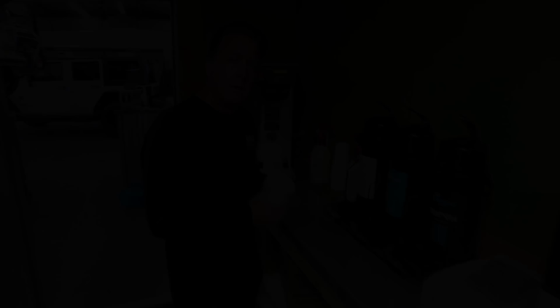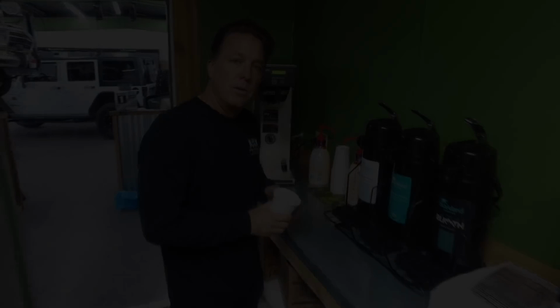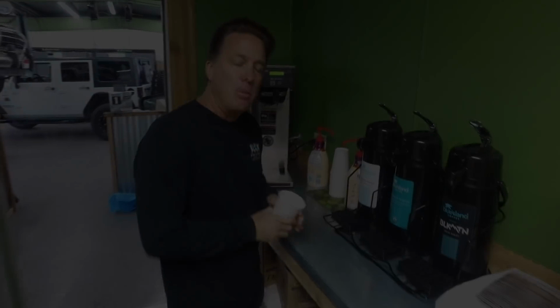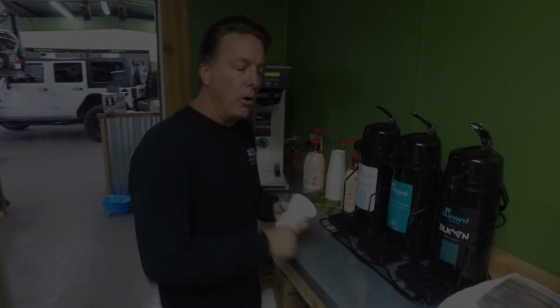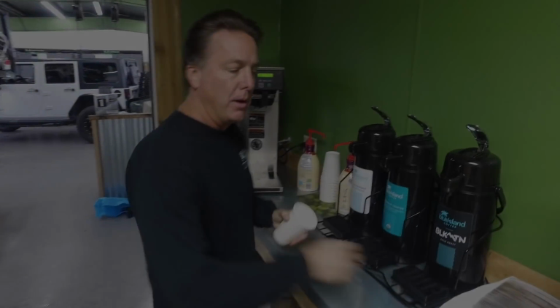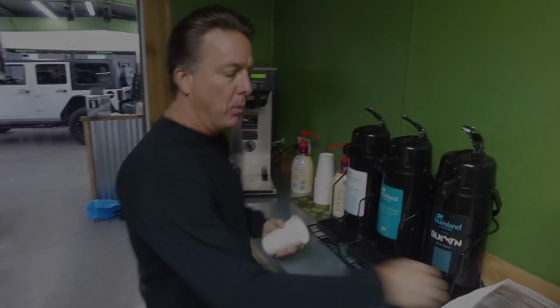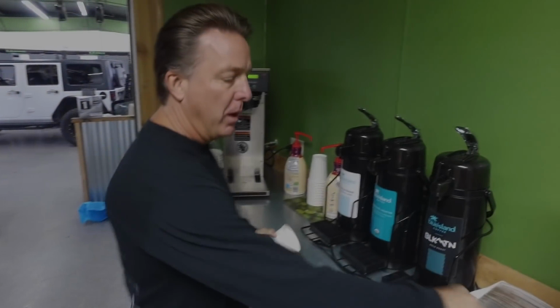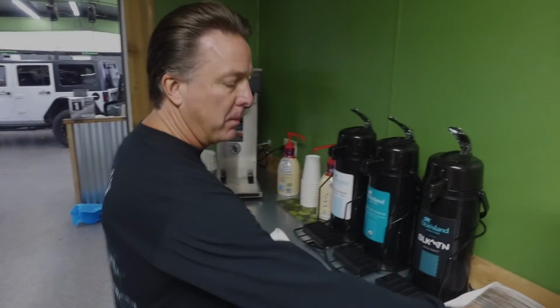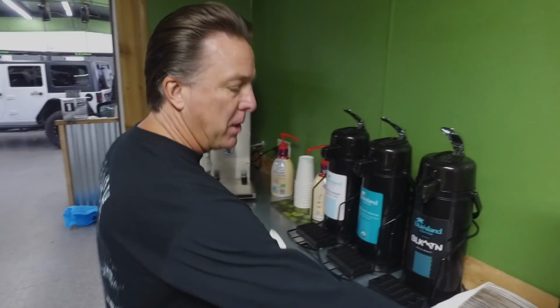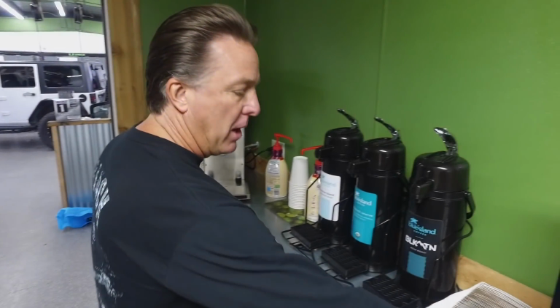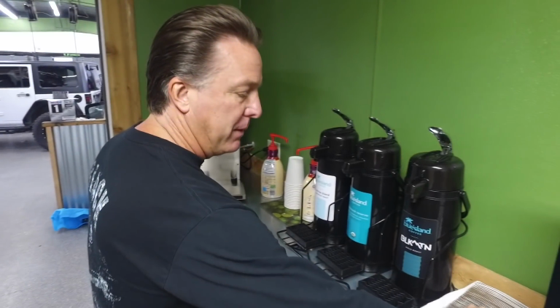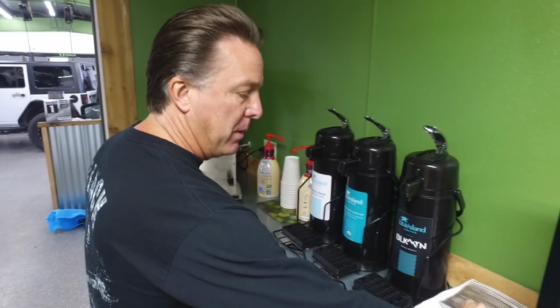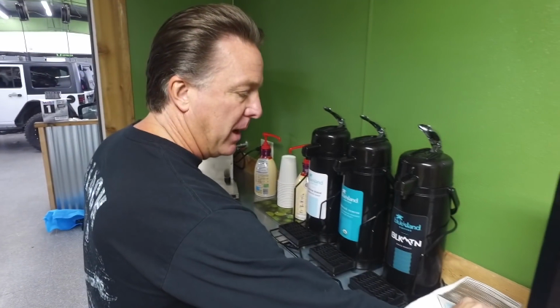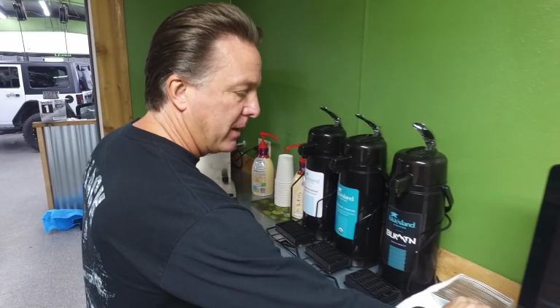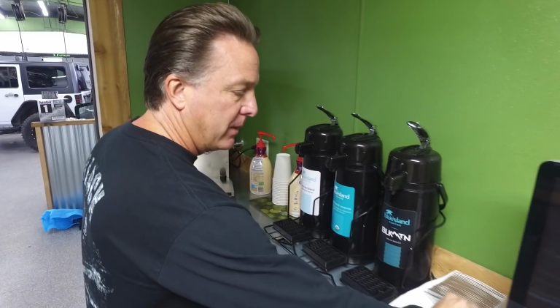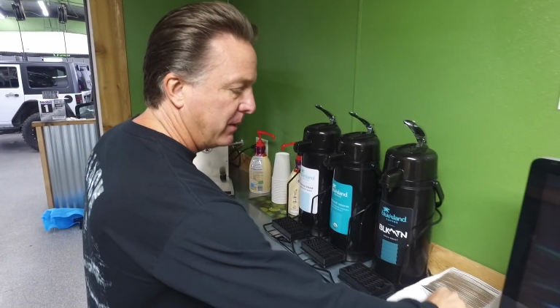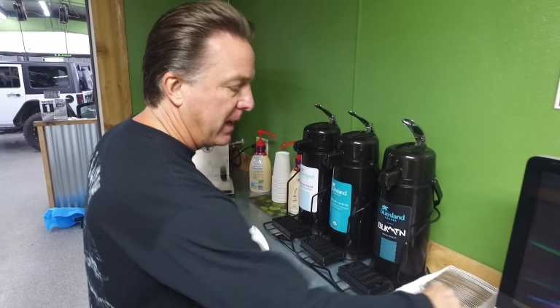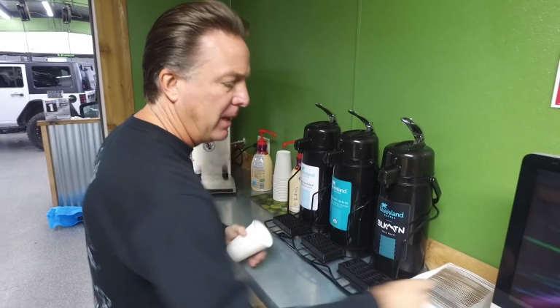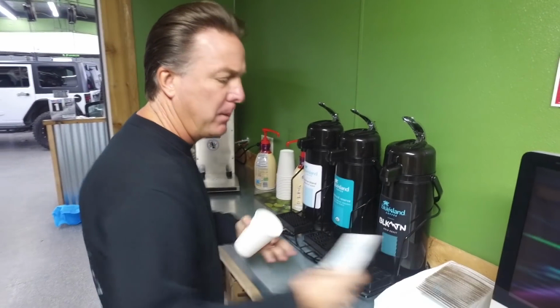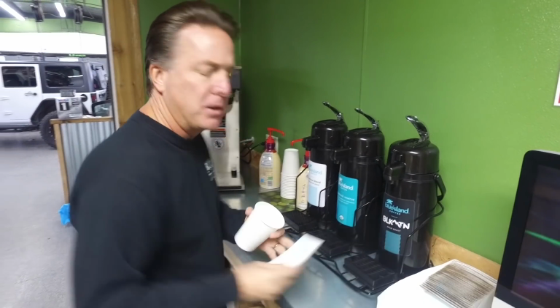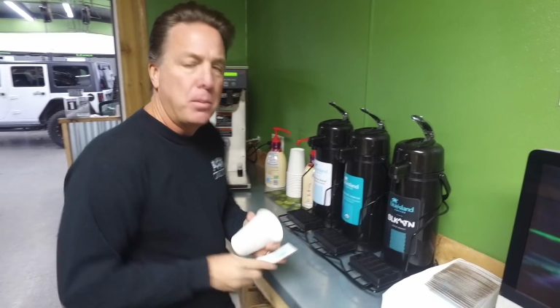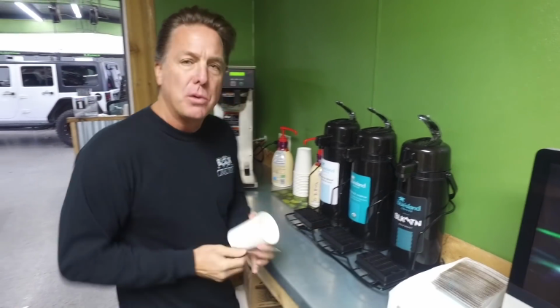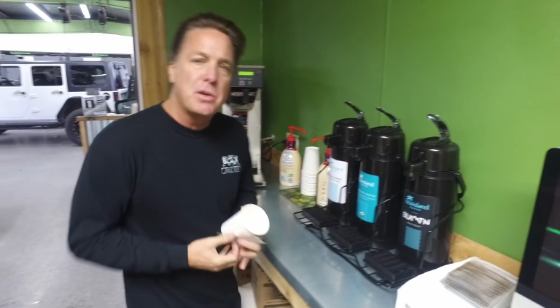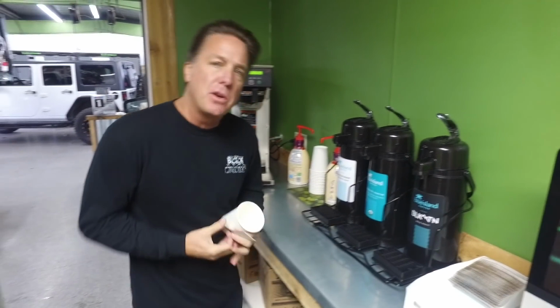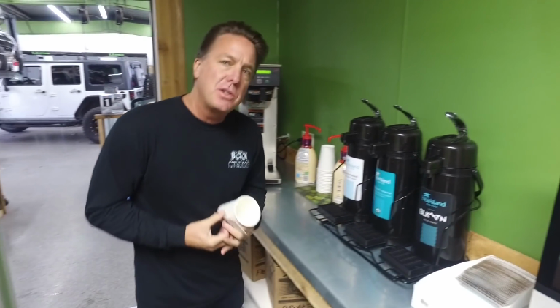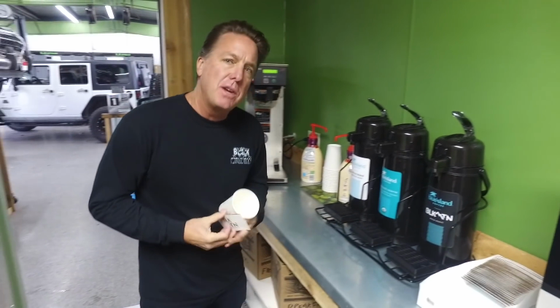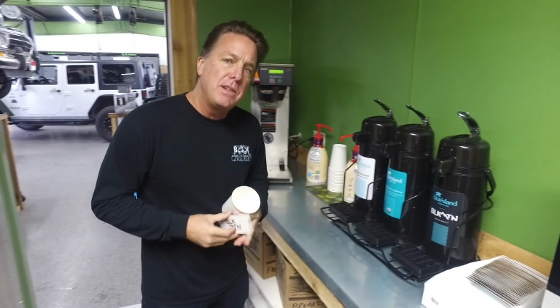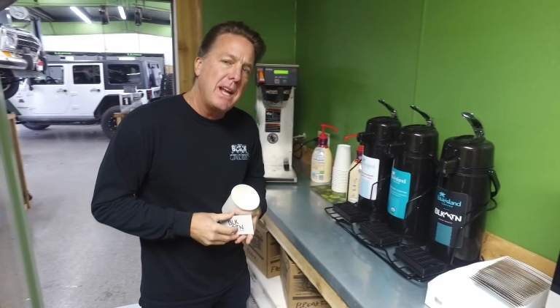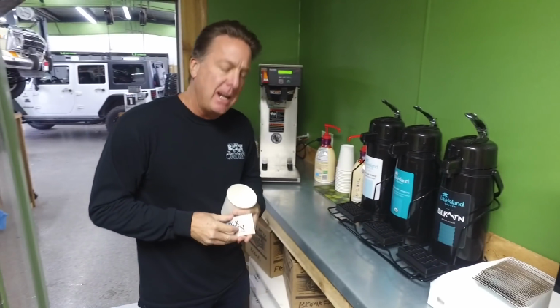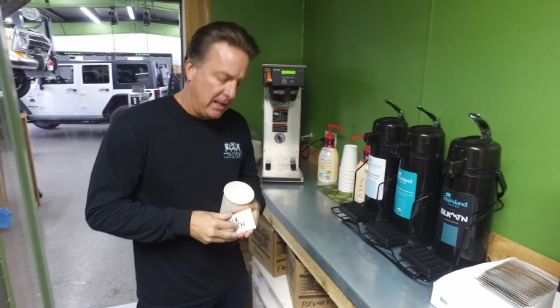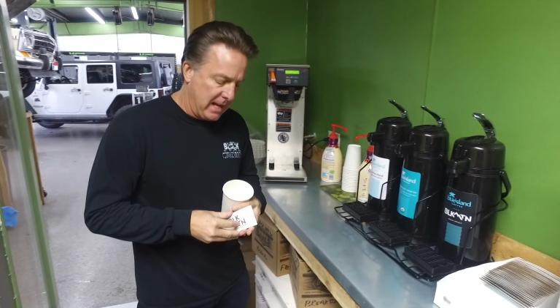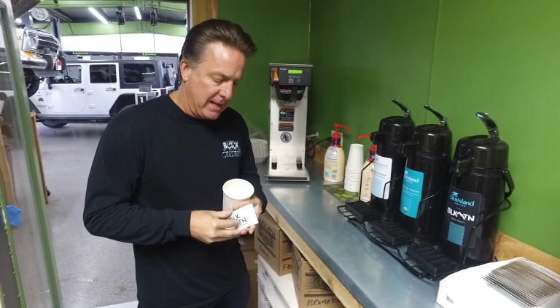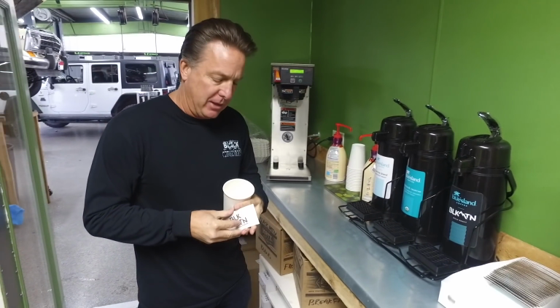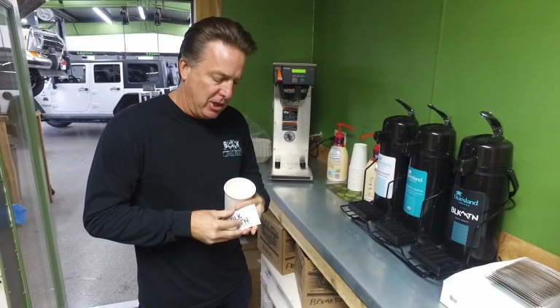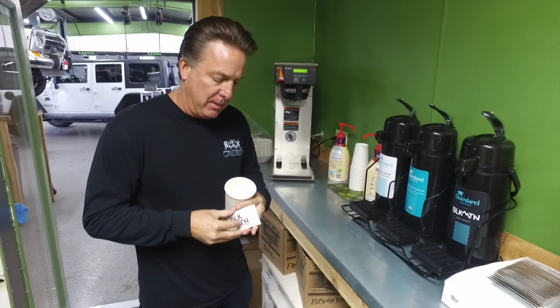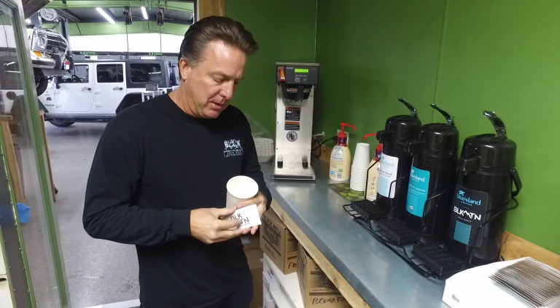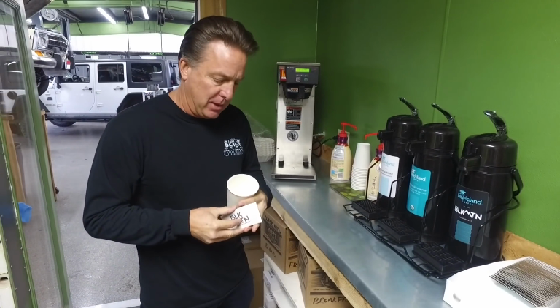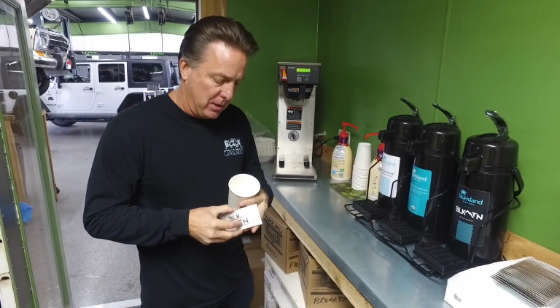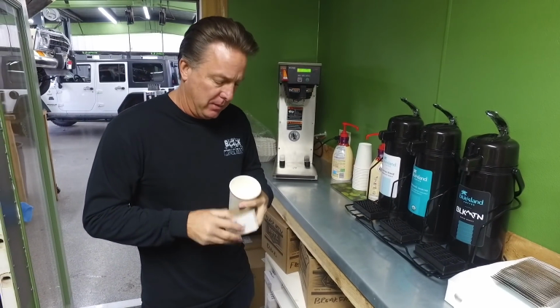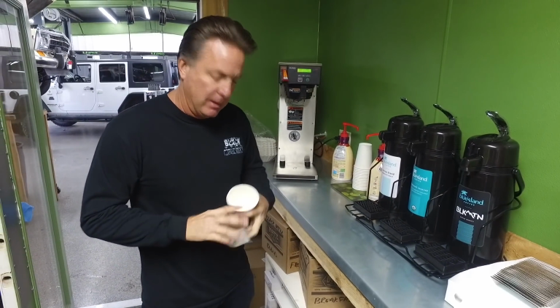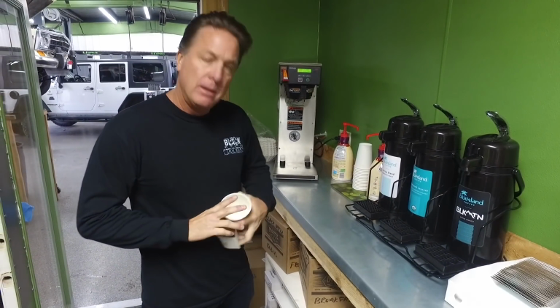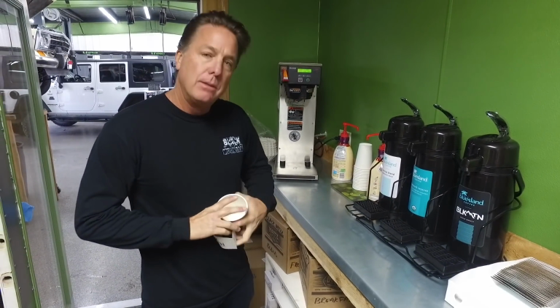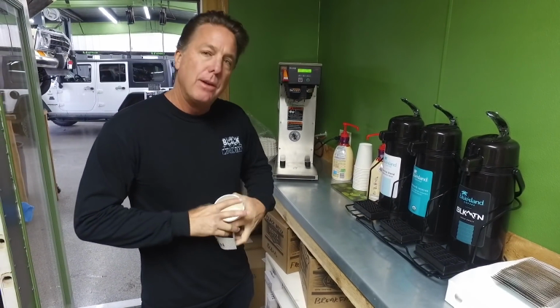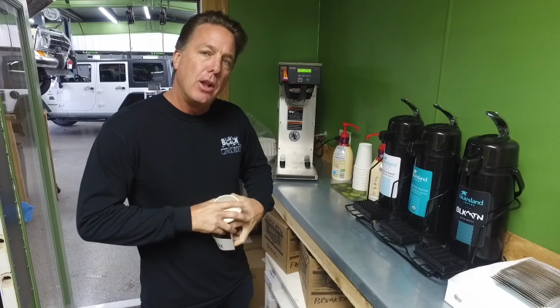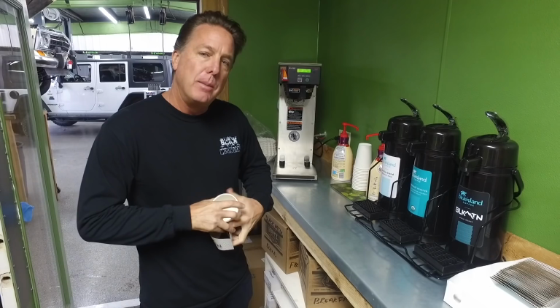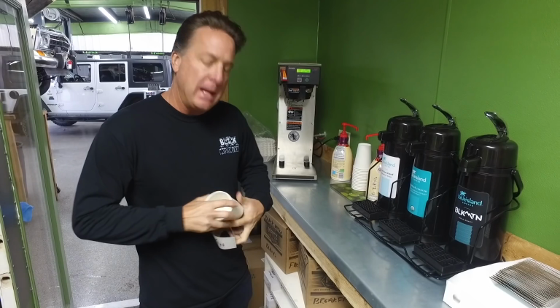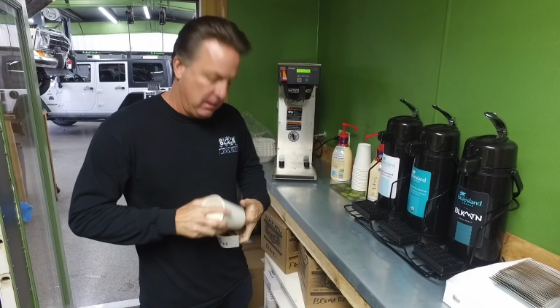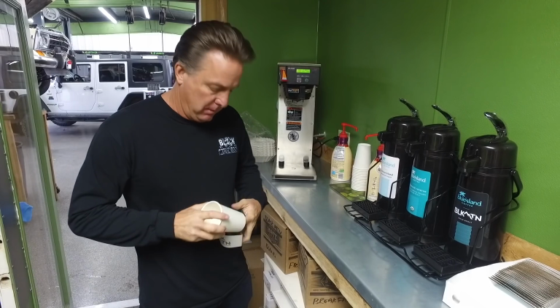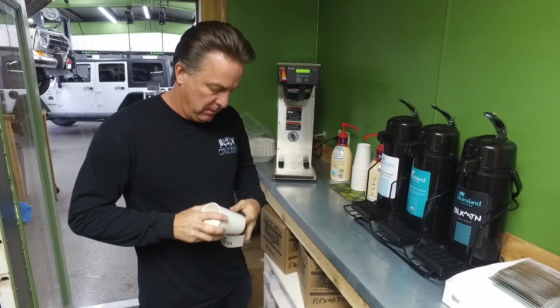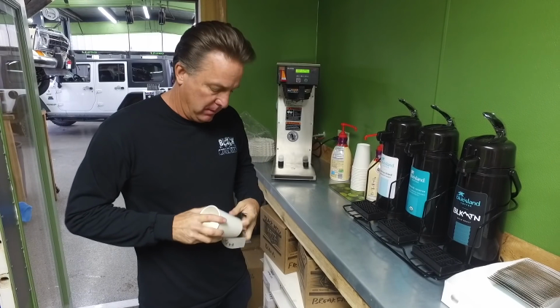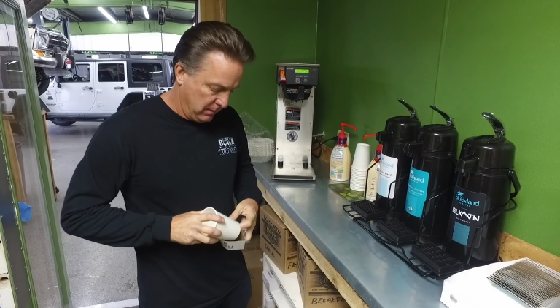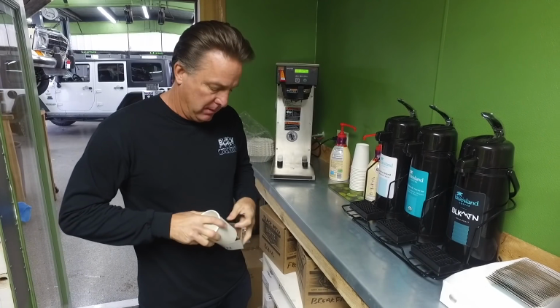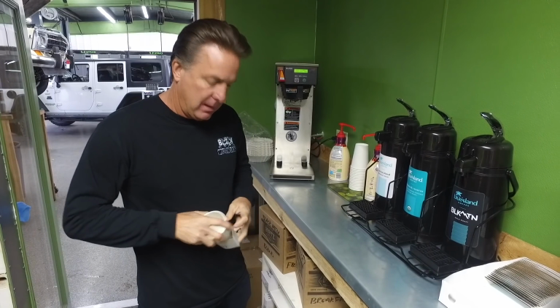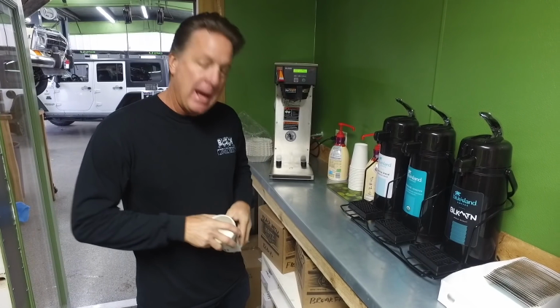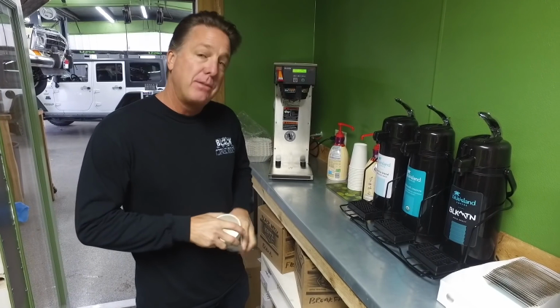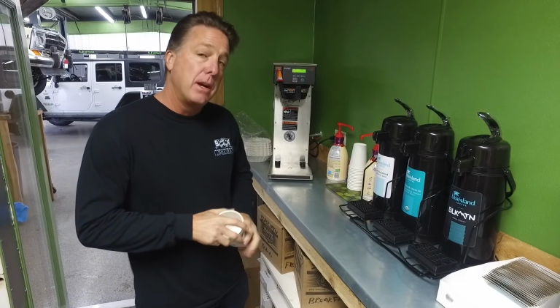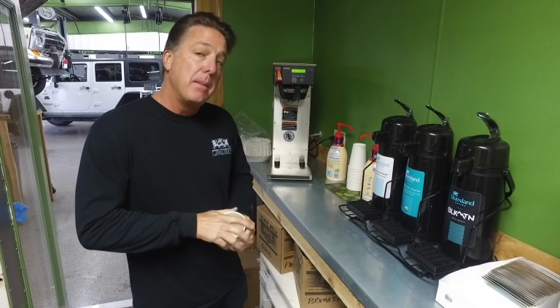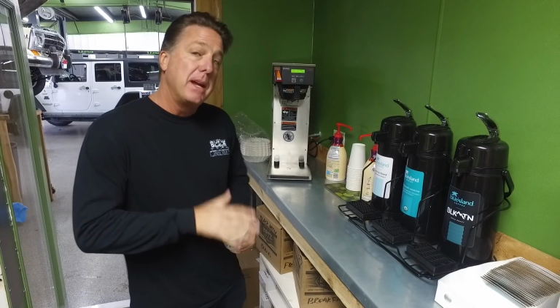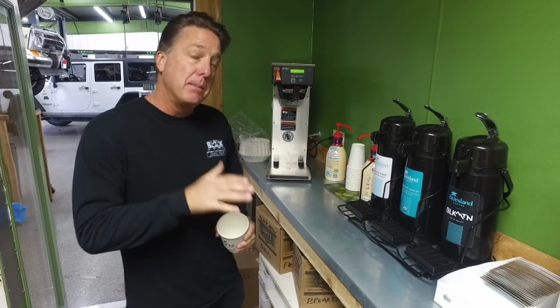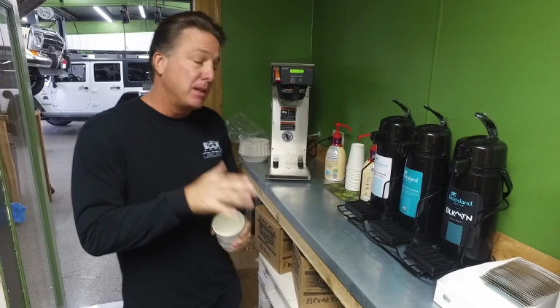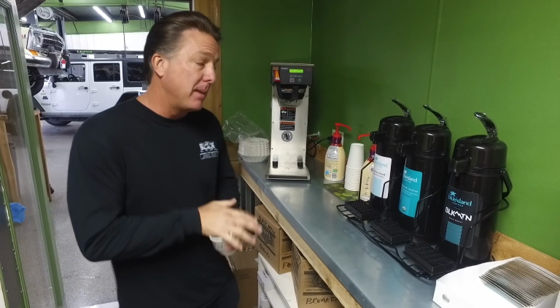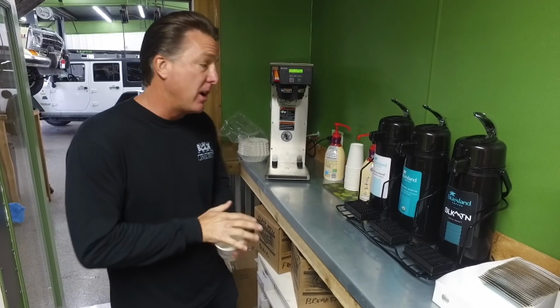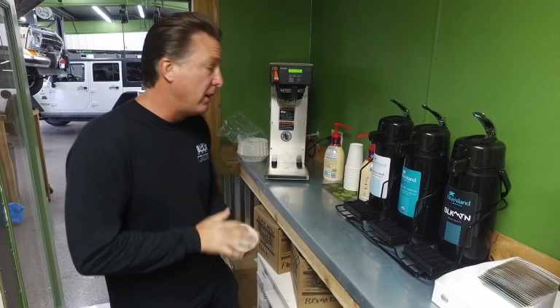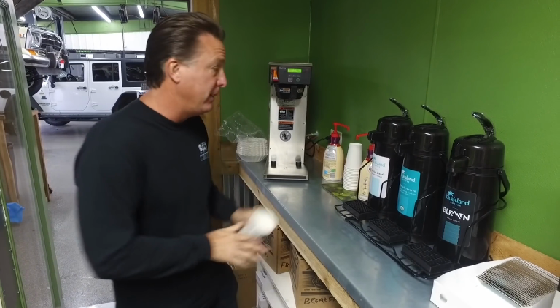Good morning and welcome to Coffee Walk. We've got a little bit of sports car stuff today and a lot of Jeeps, so follow me after I make and mix my coffee.